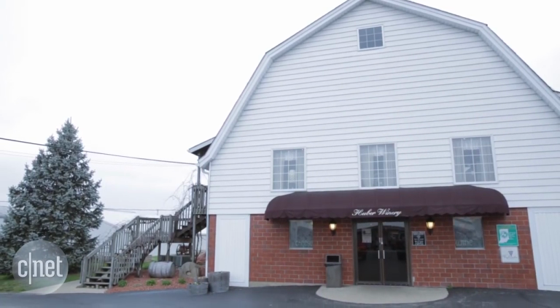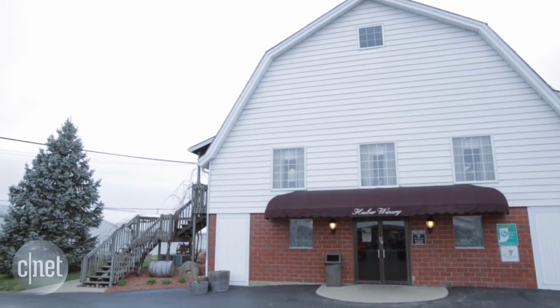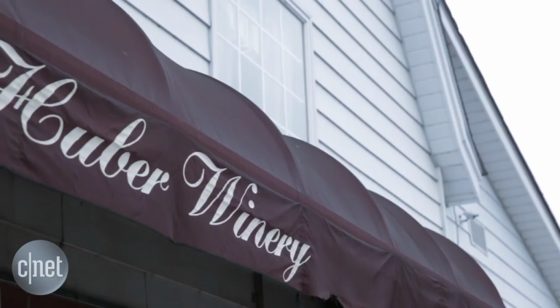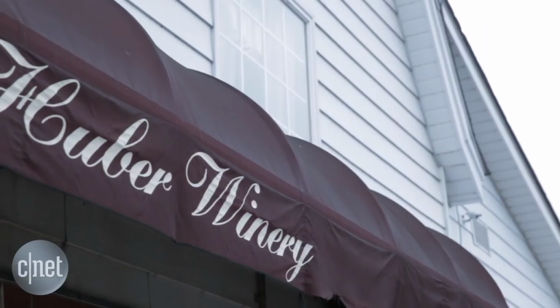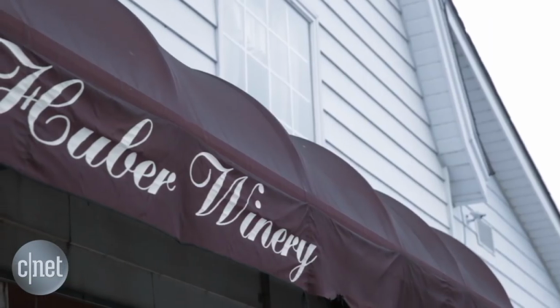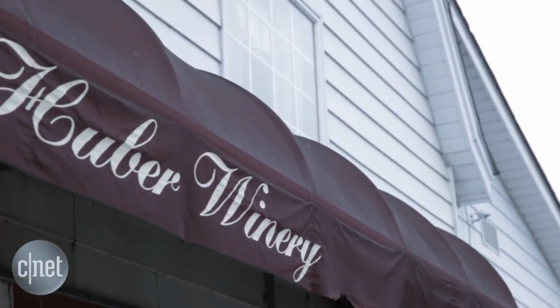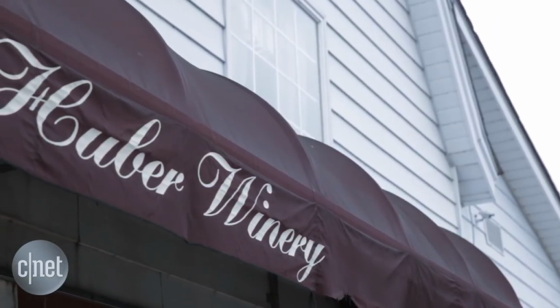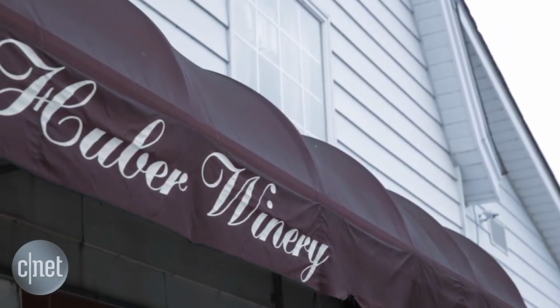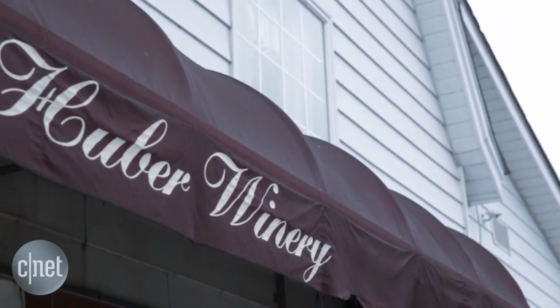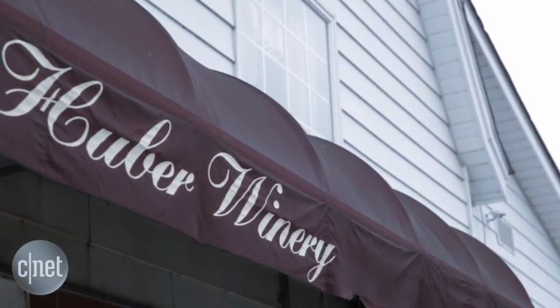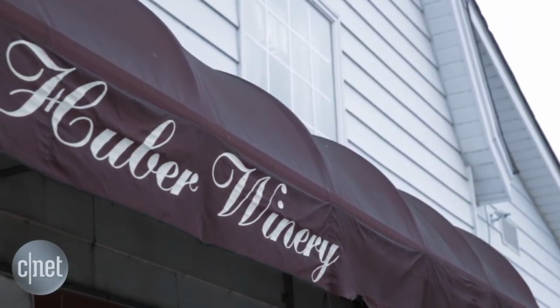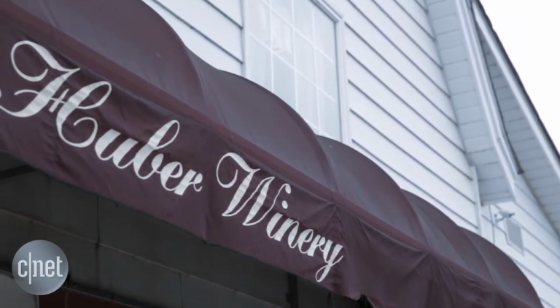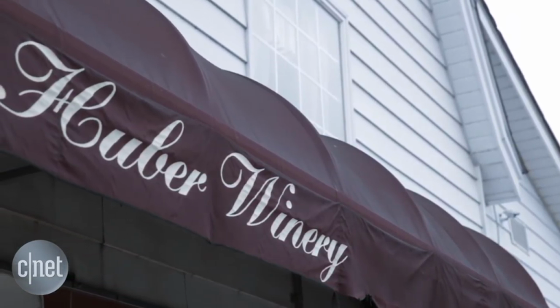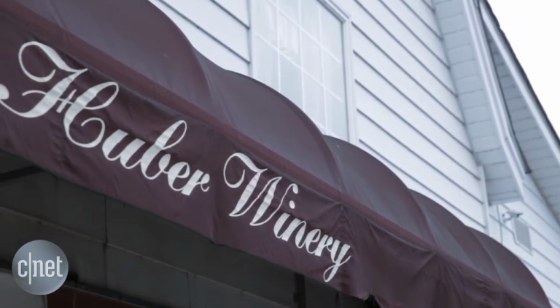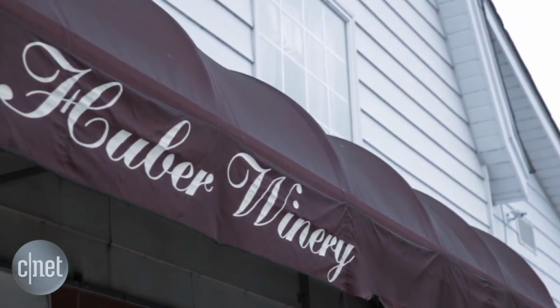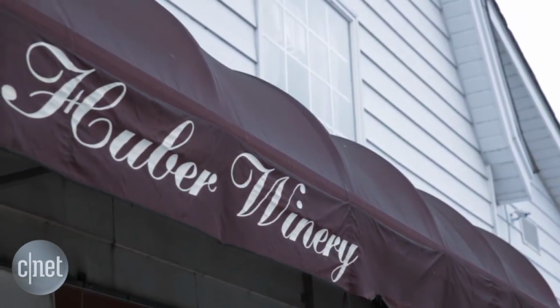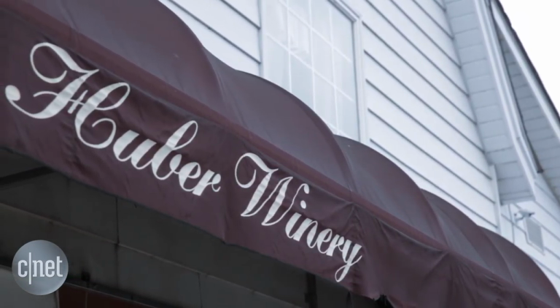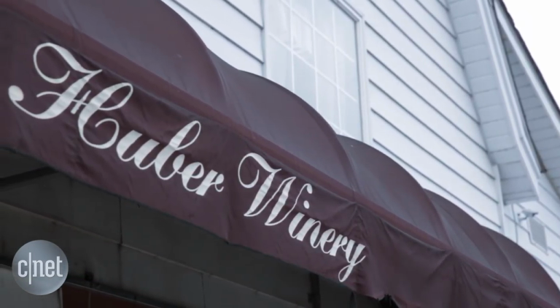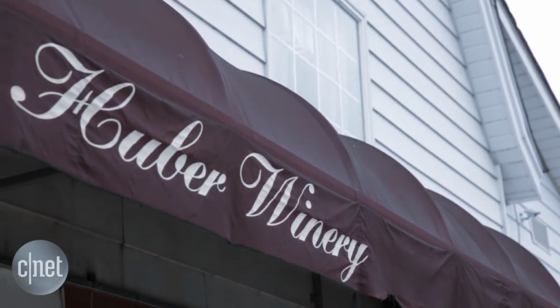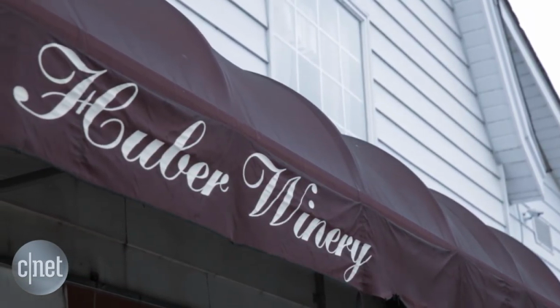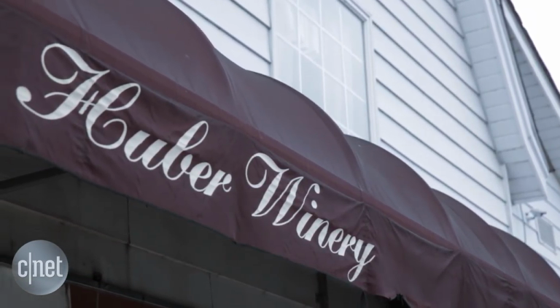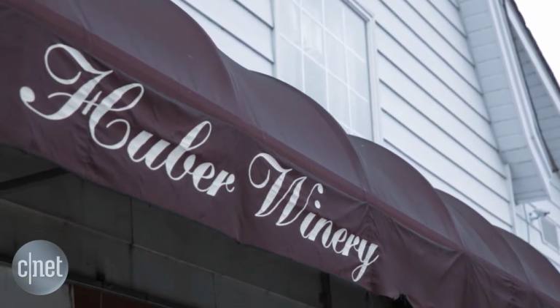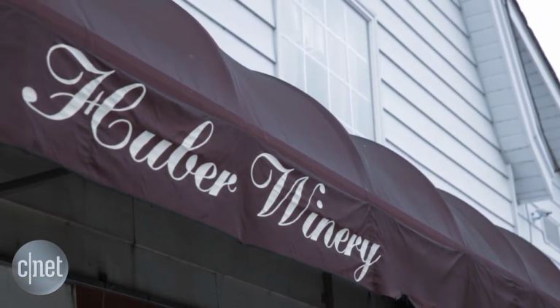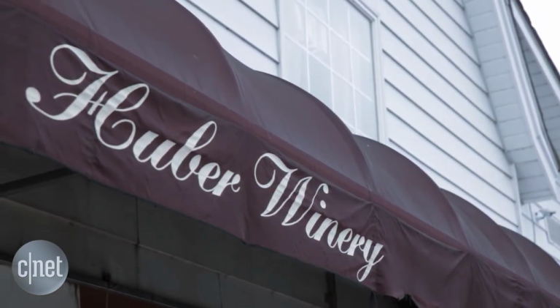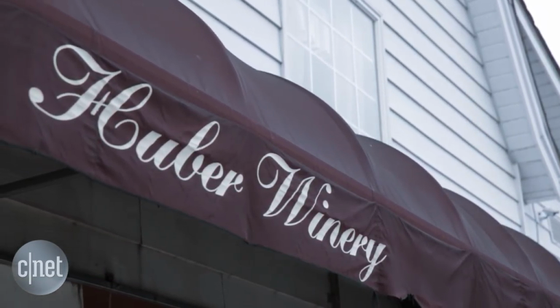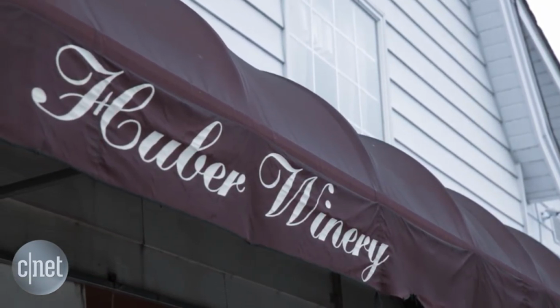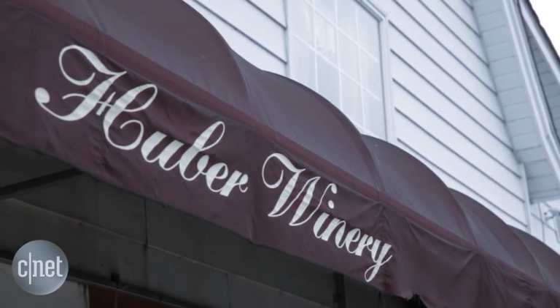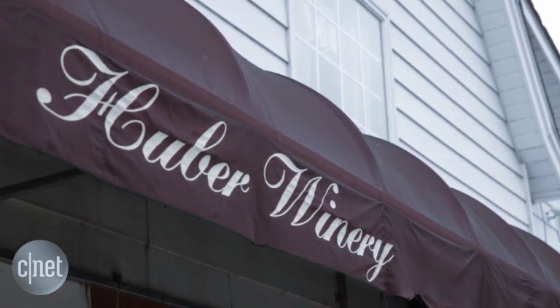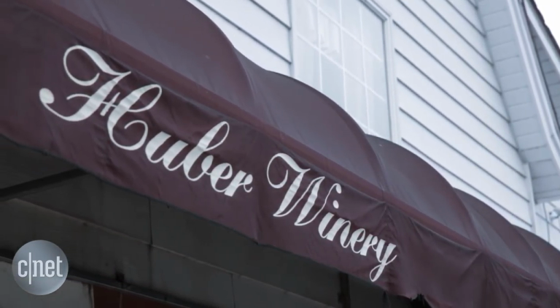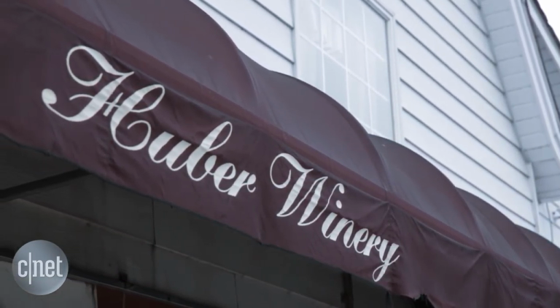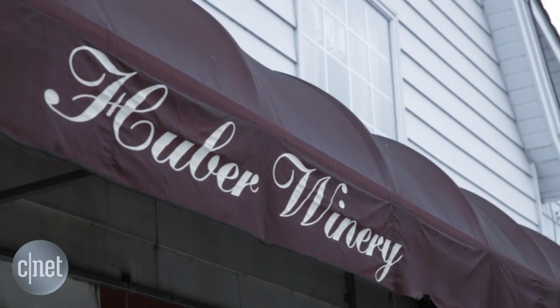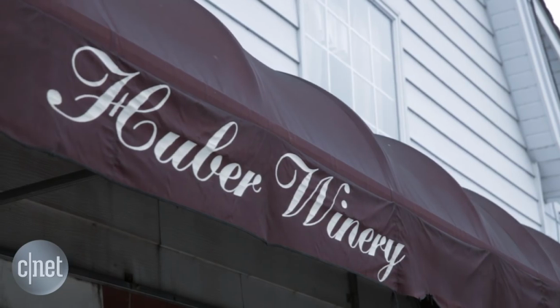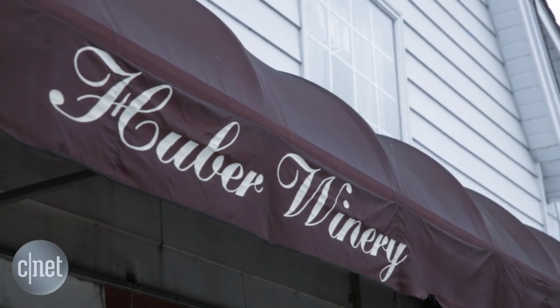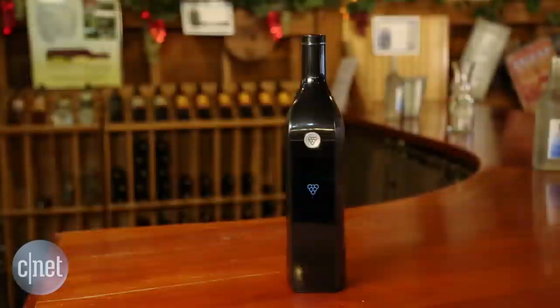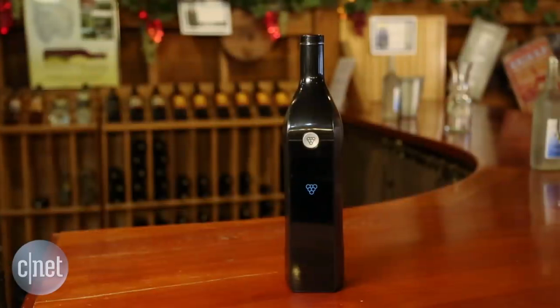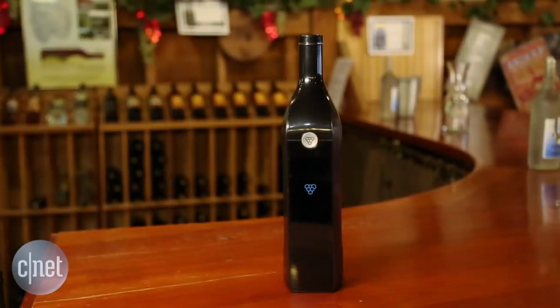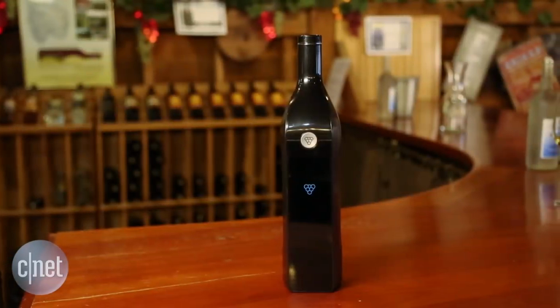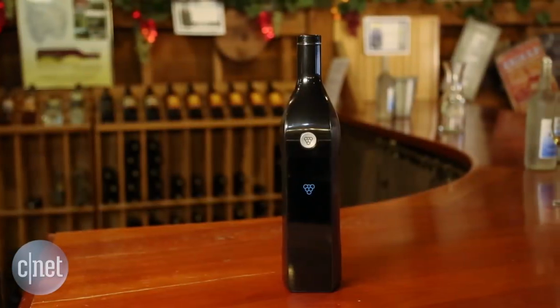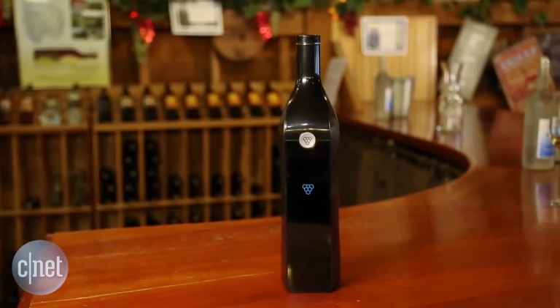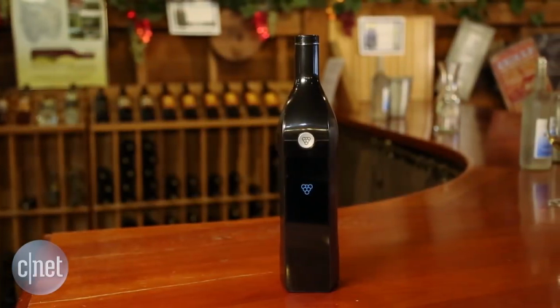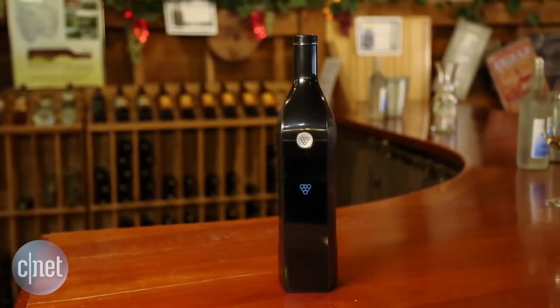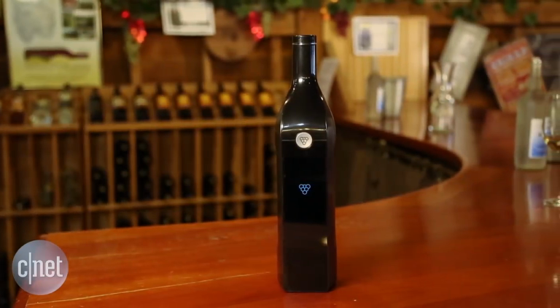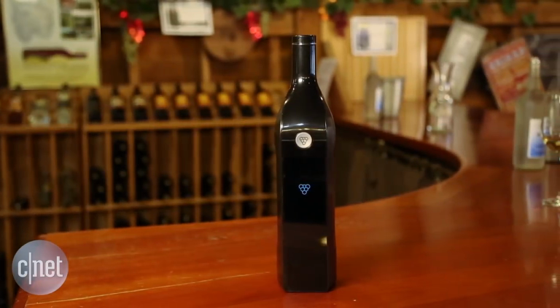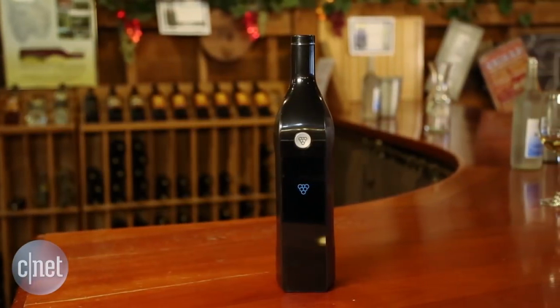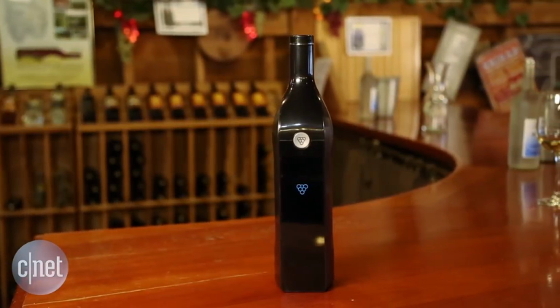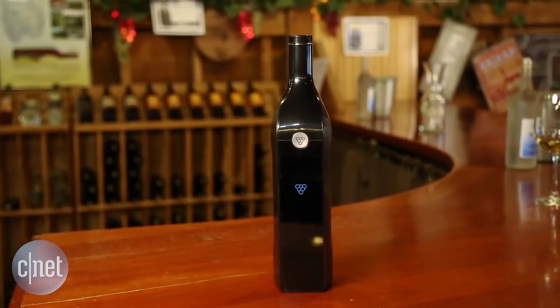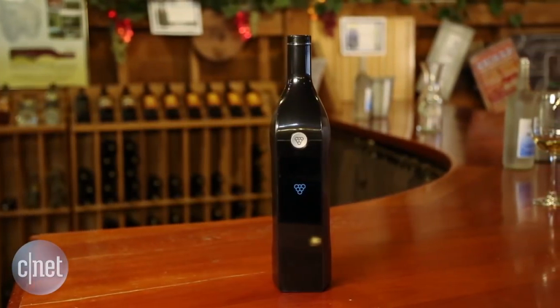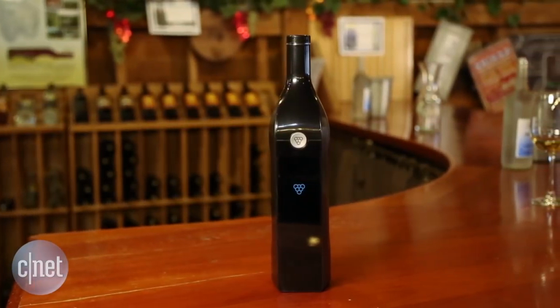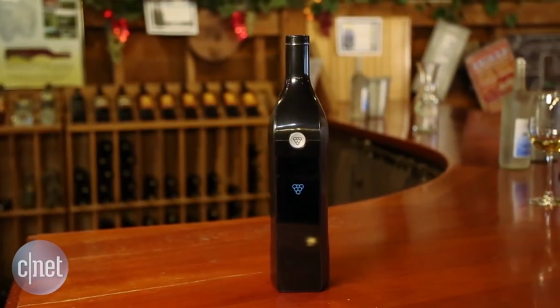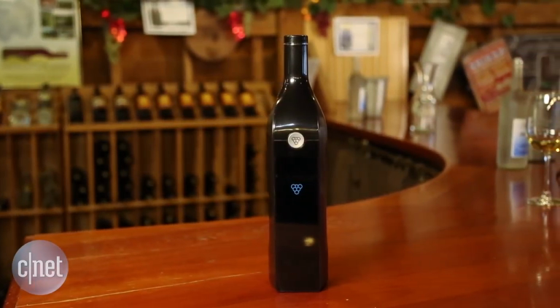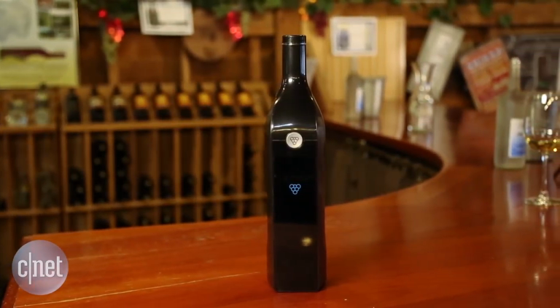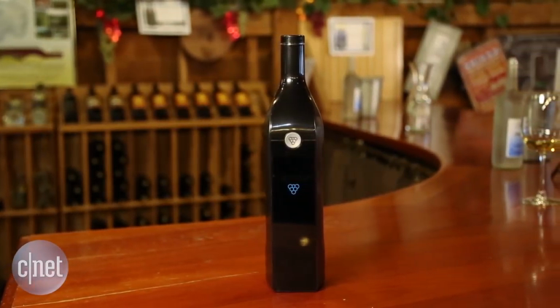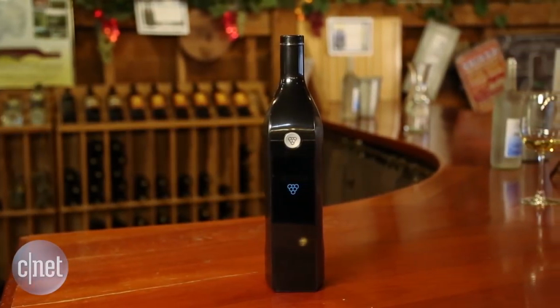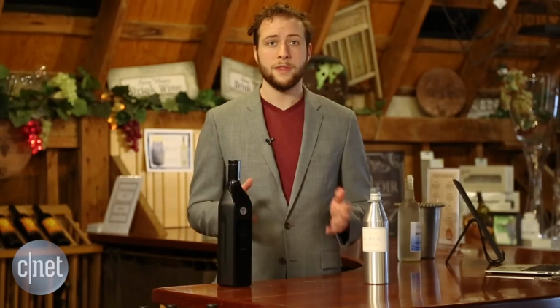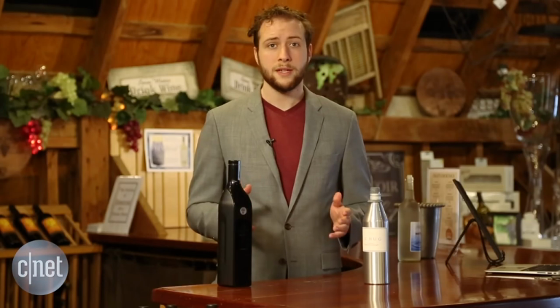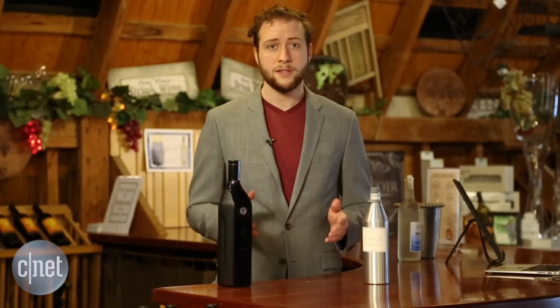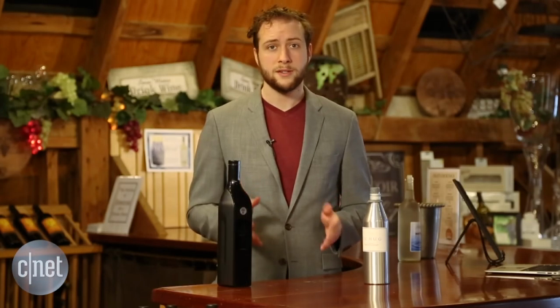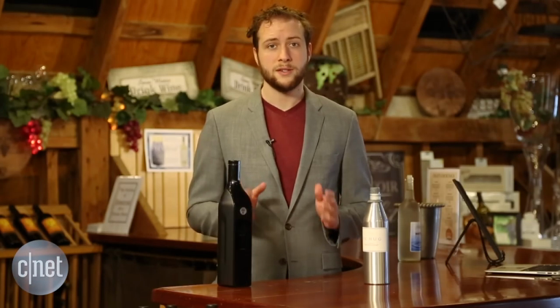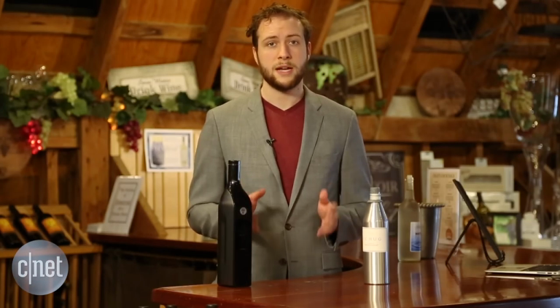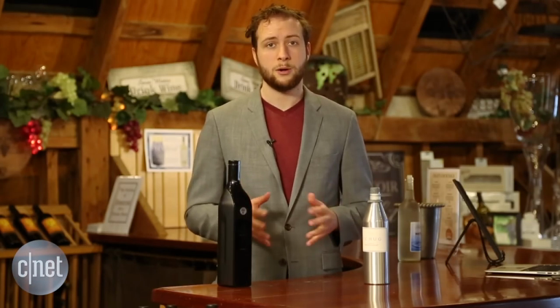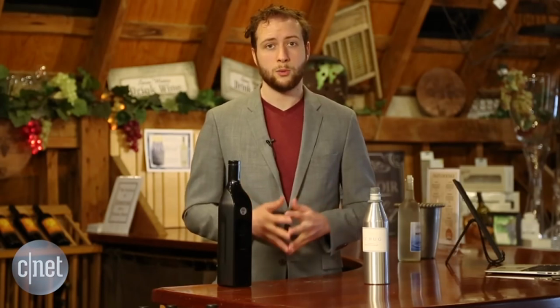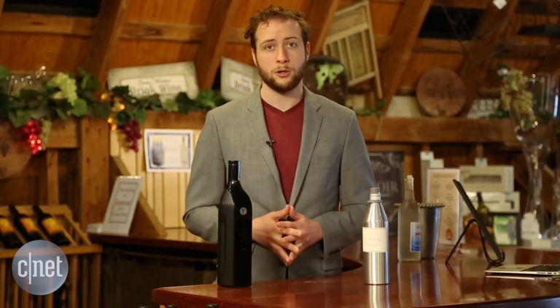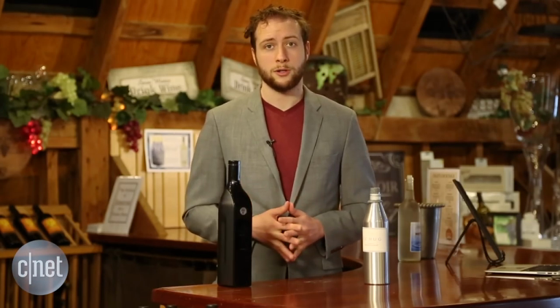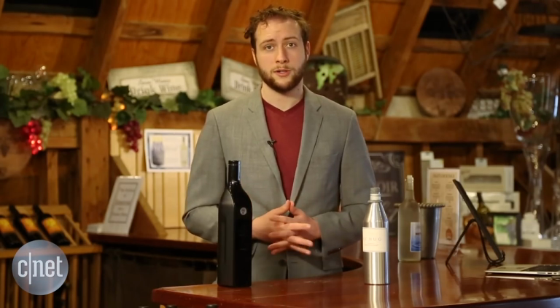We're here today at Huber's Orchard & Winery in Starlight, Indiana, taking a look at the Cuvée Smart Wine Bottle. This is how it works.